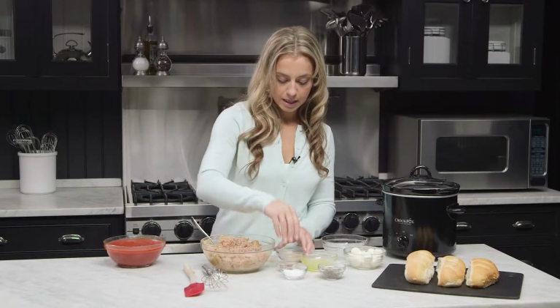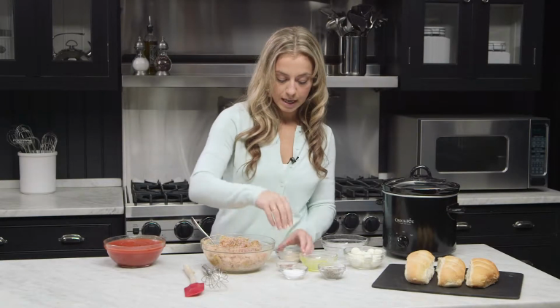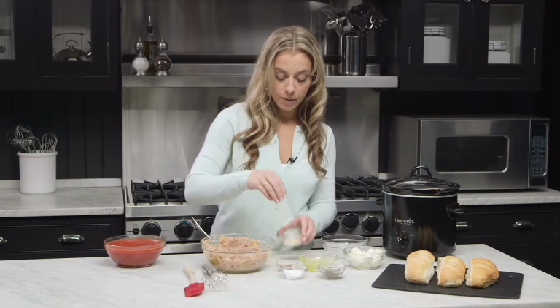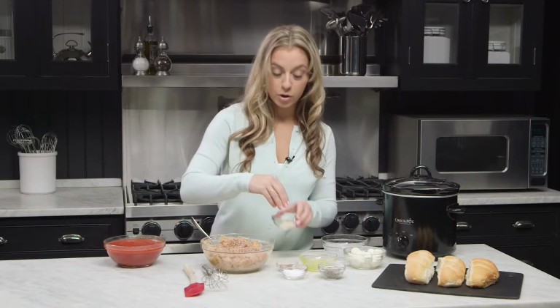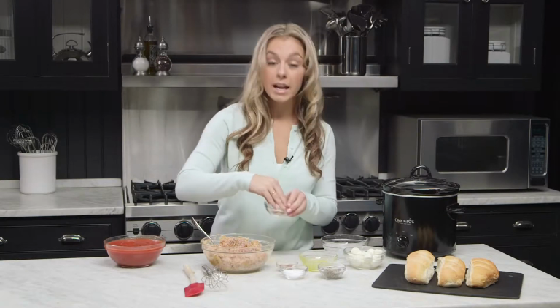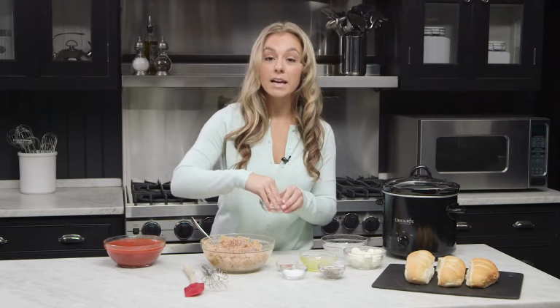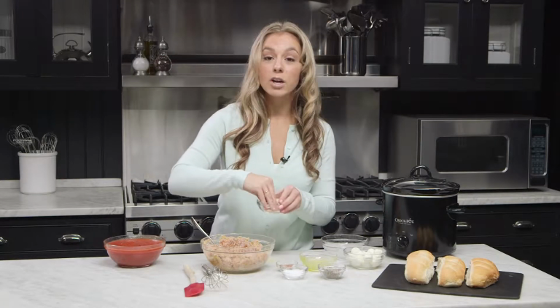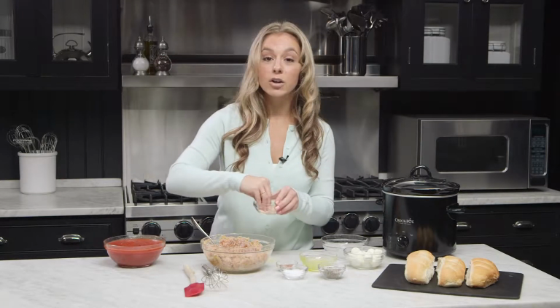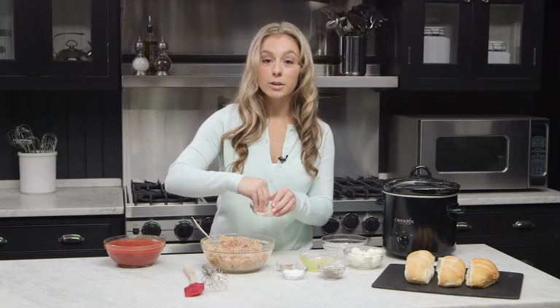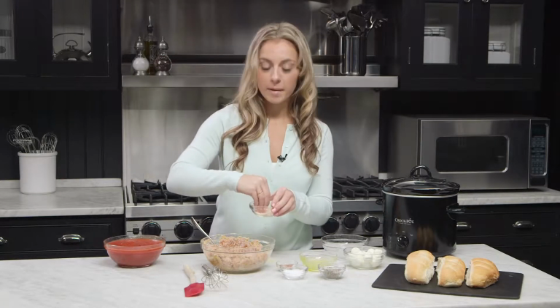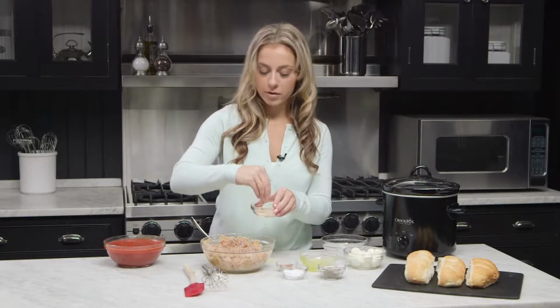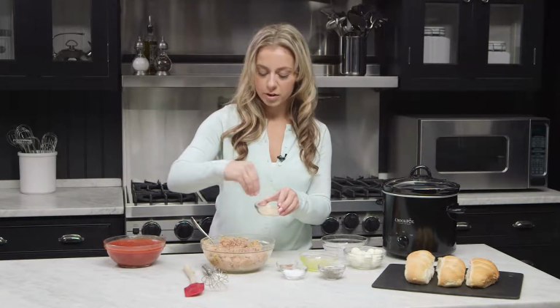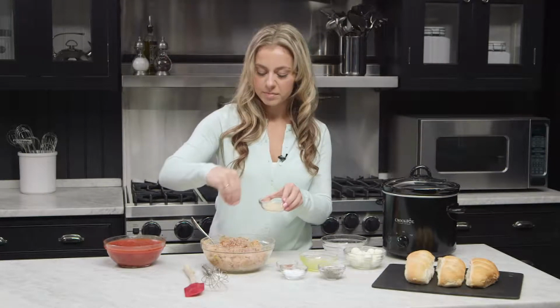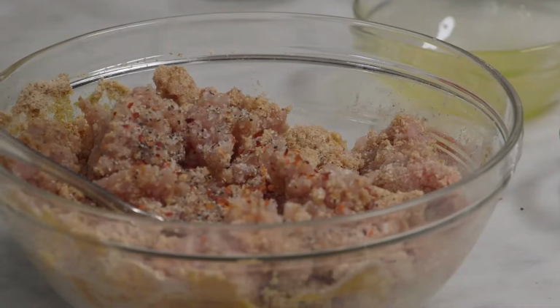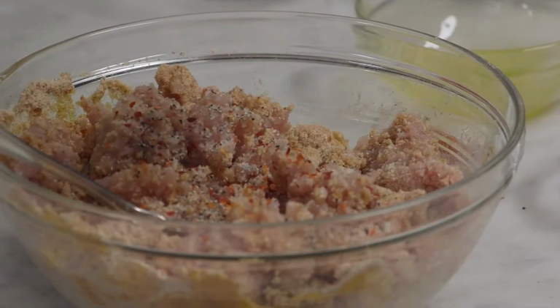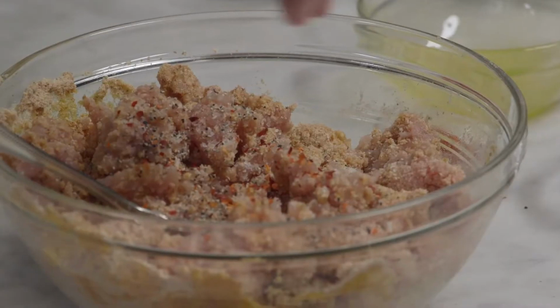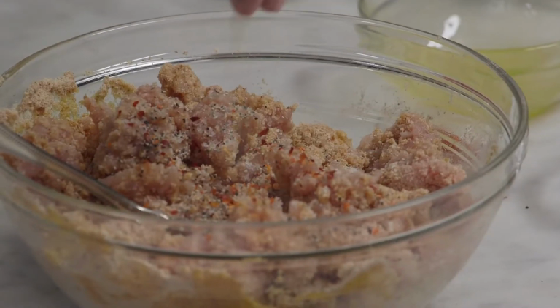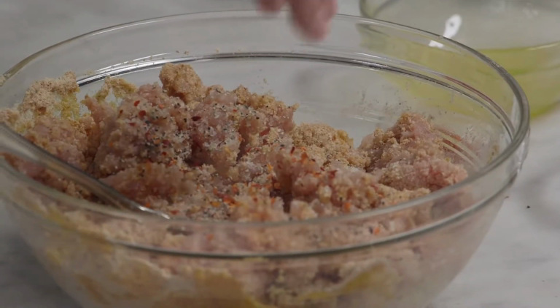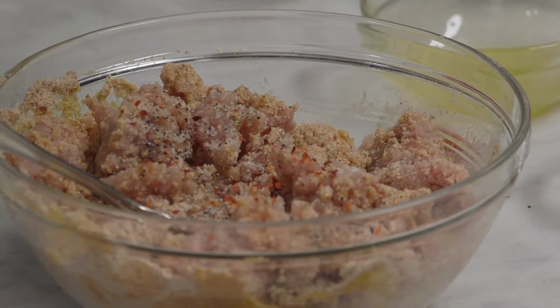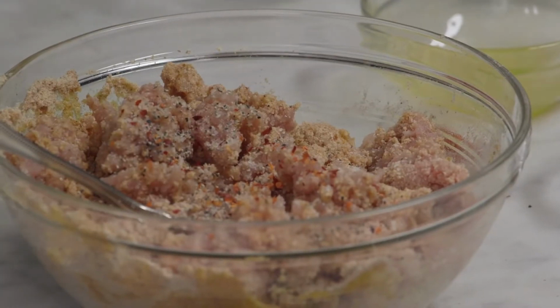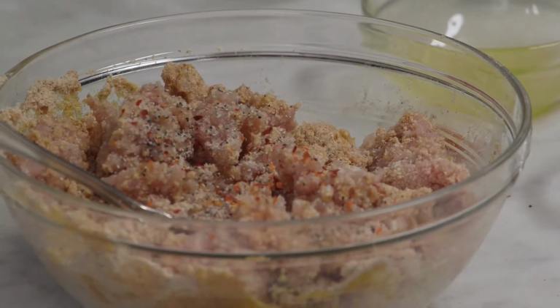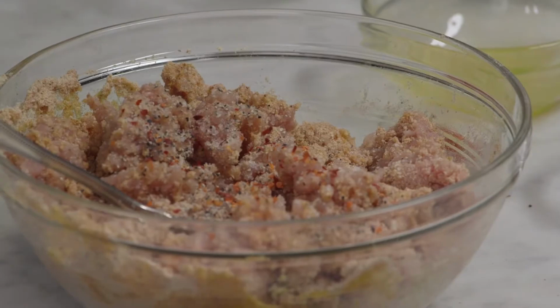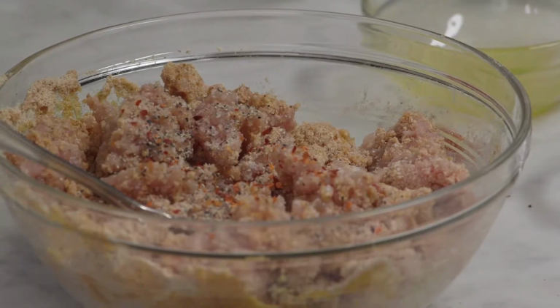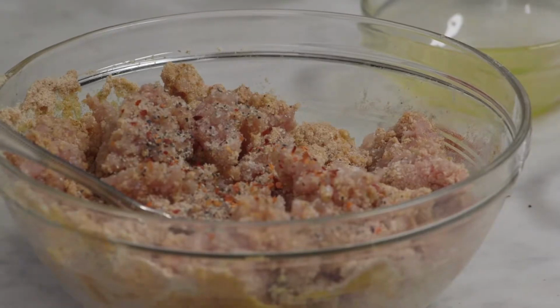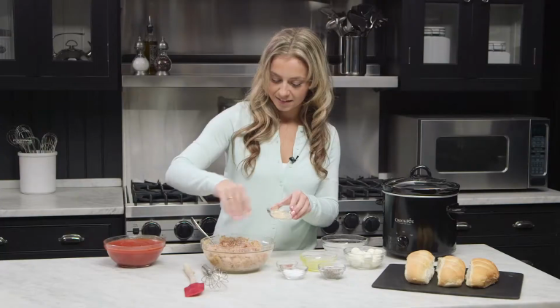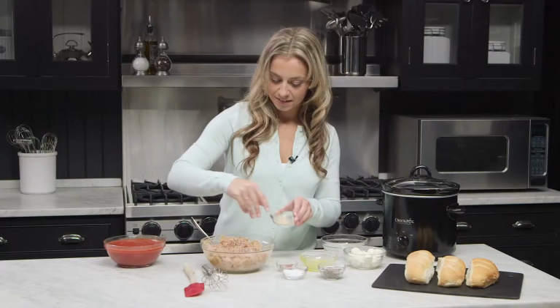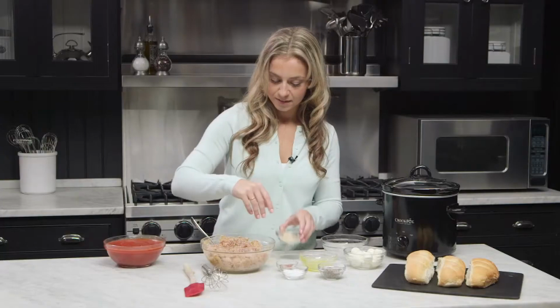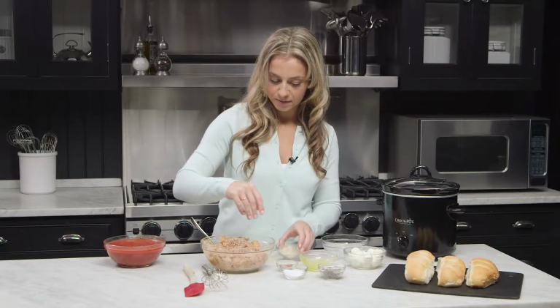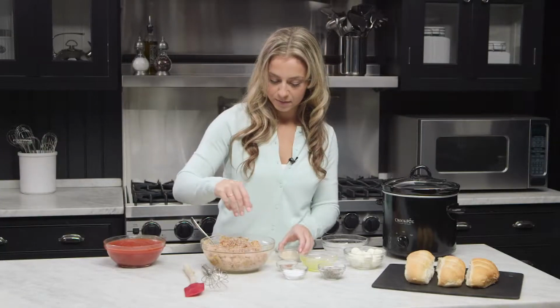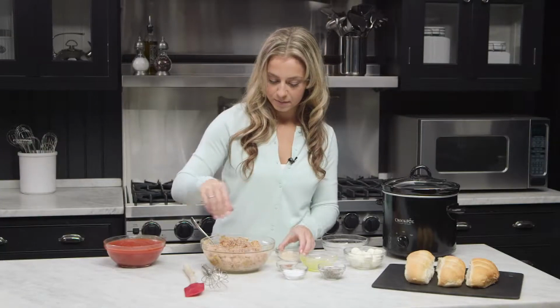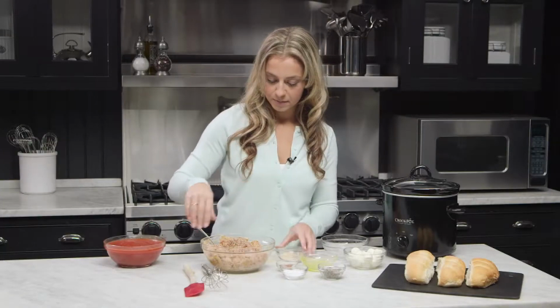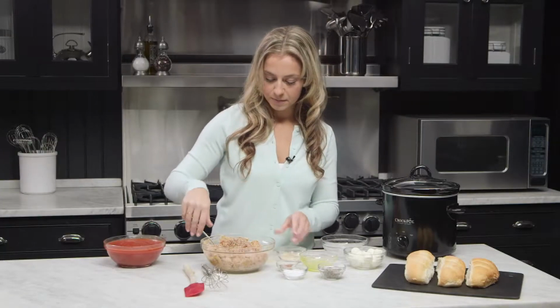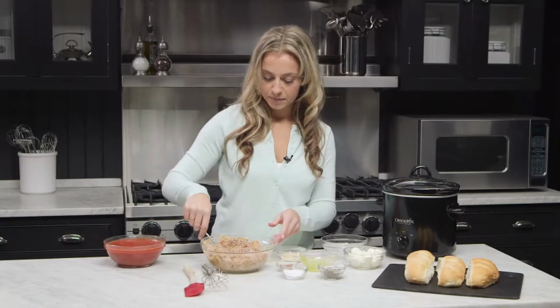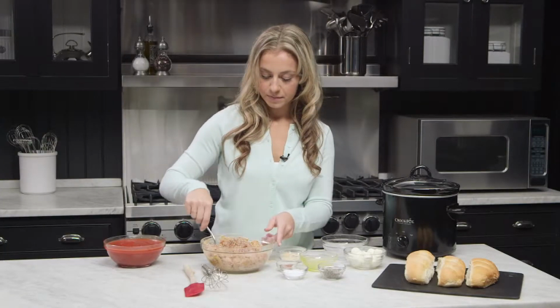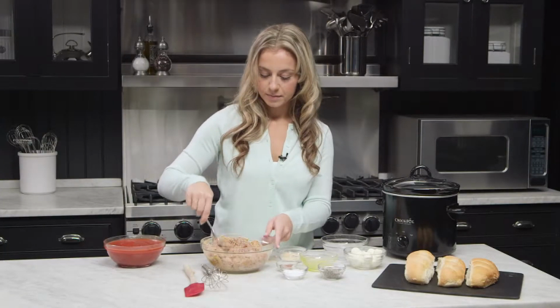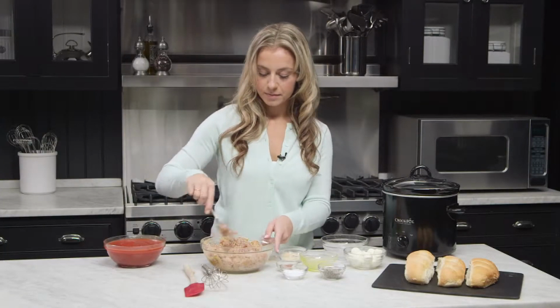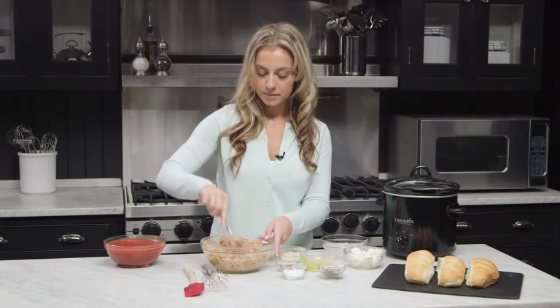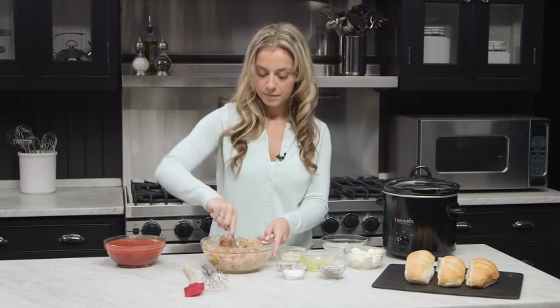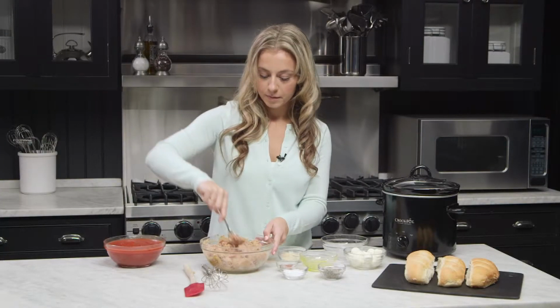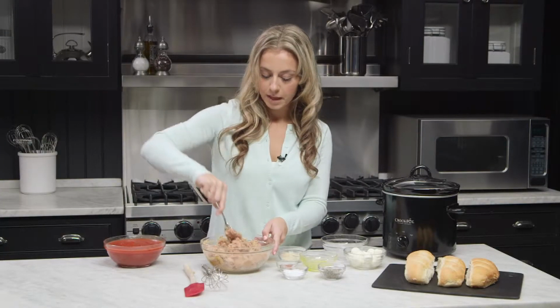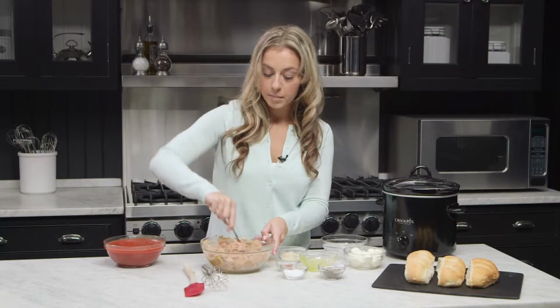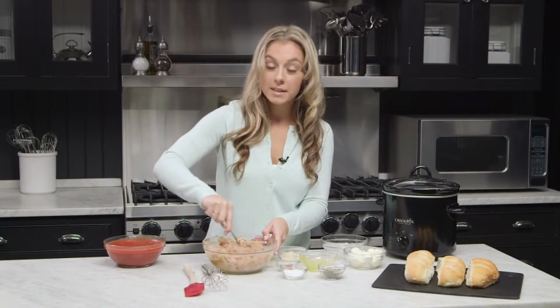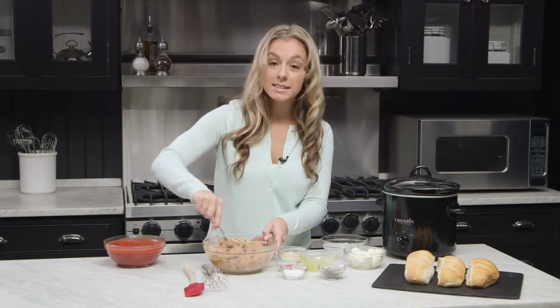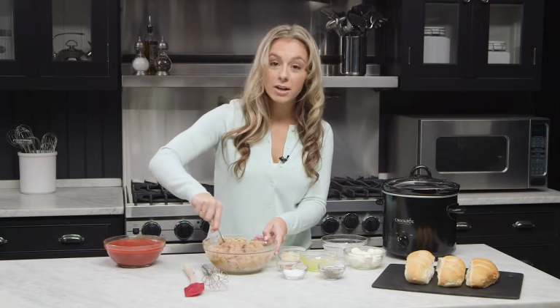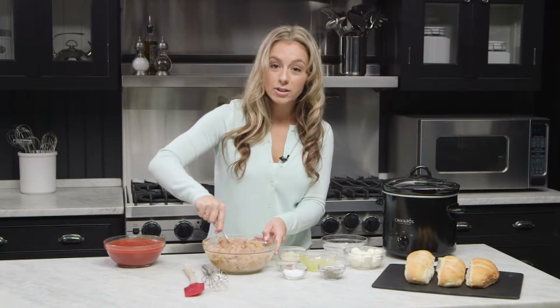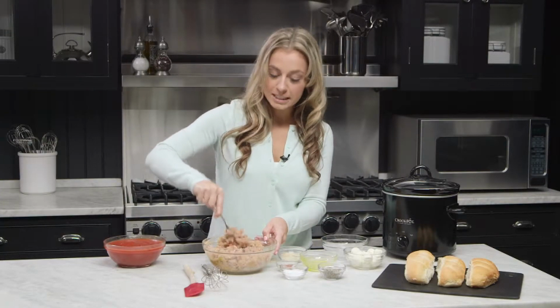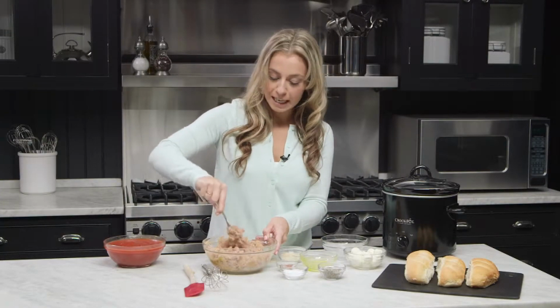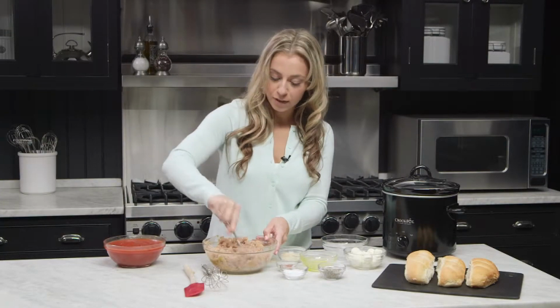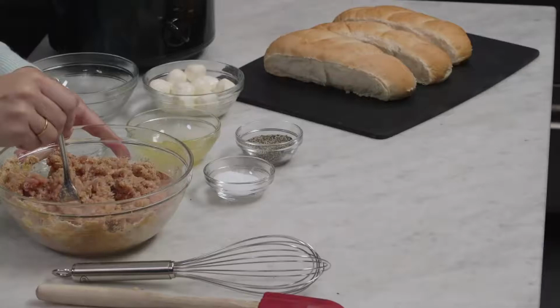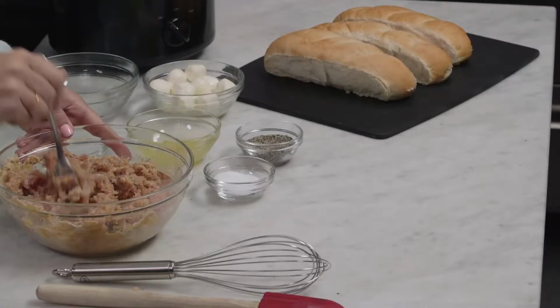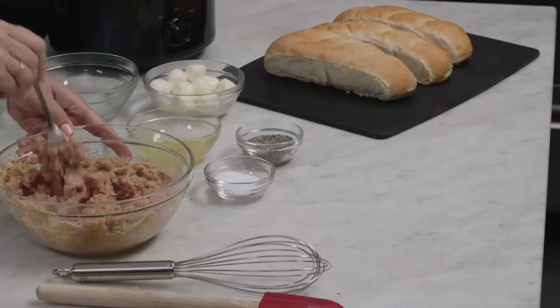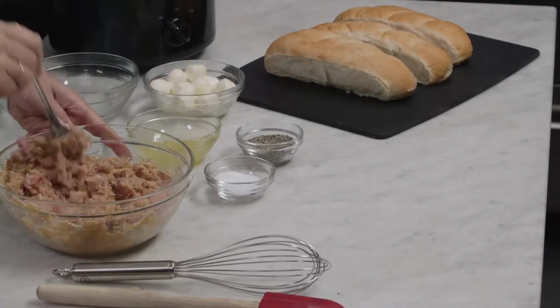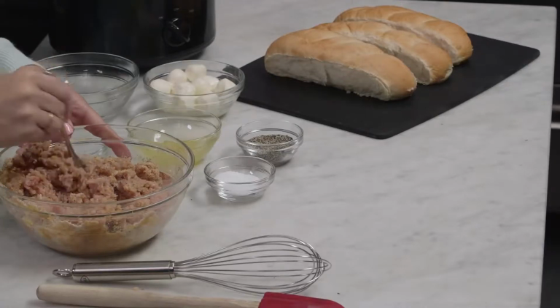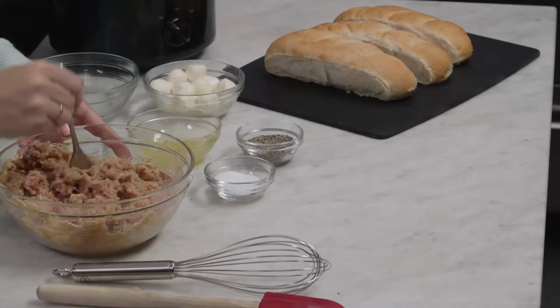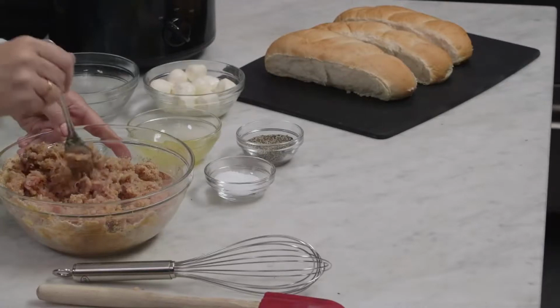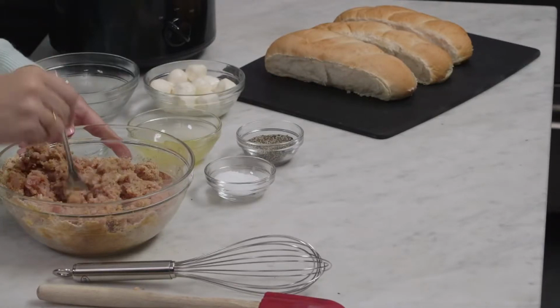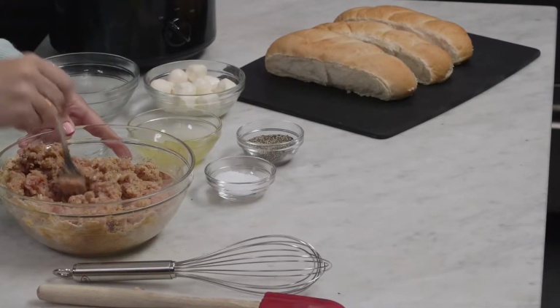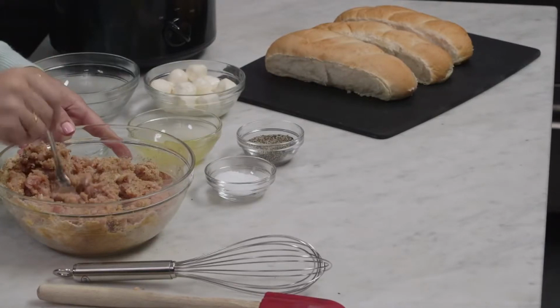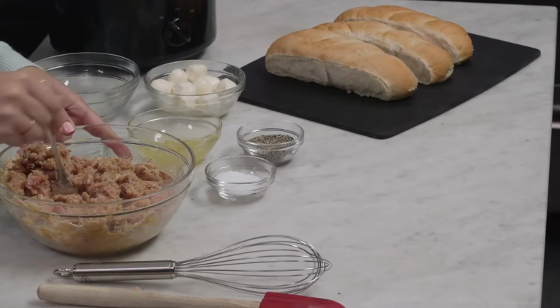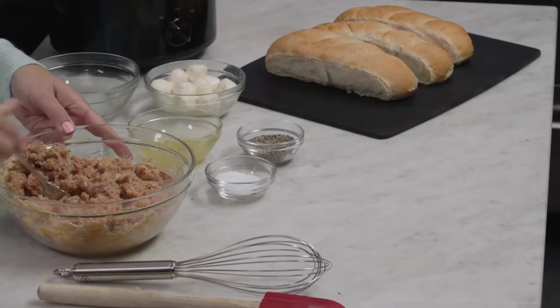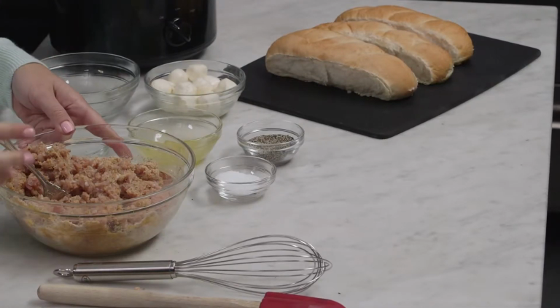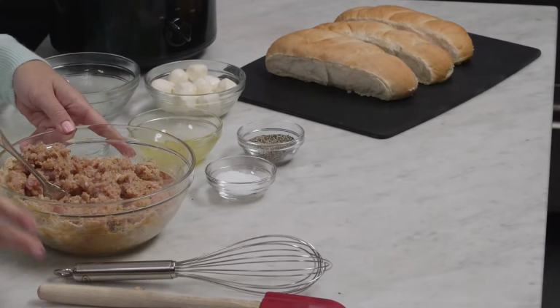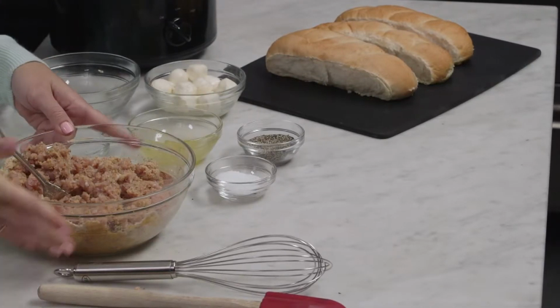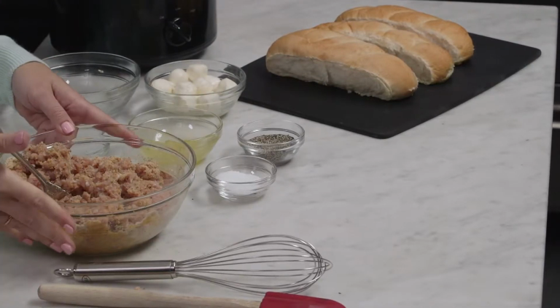We're going to add garlic powder, about a teaspoon or so. Mix that all together and we're about ready to make our meatballs.